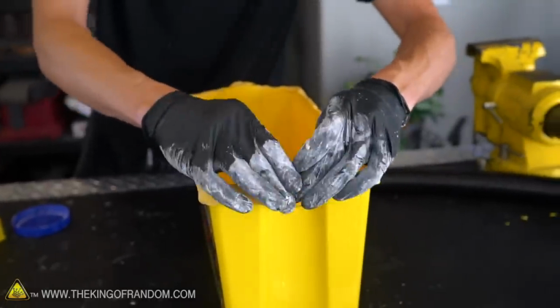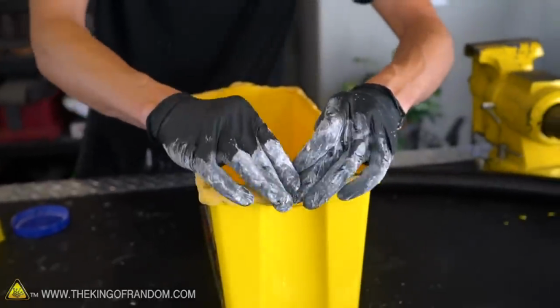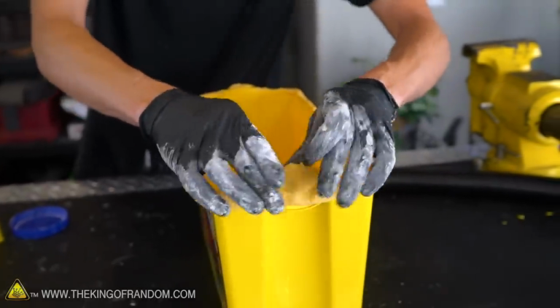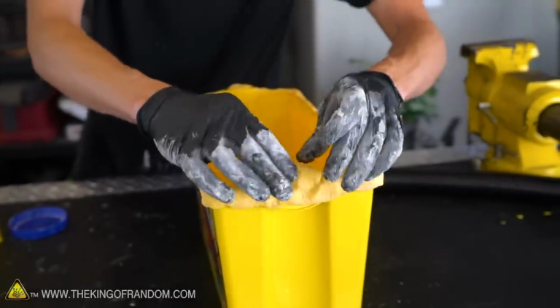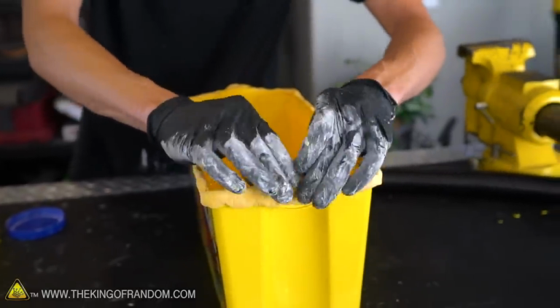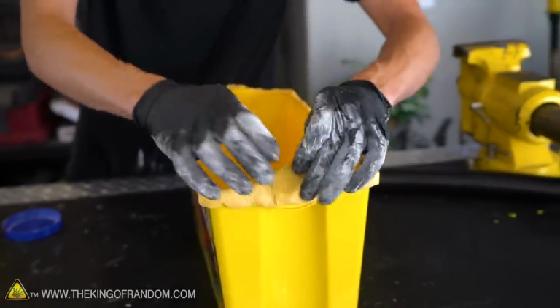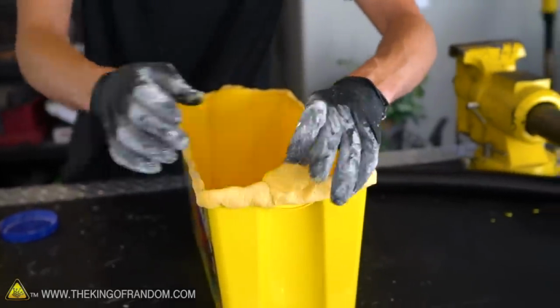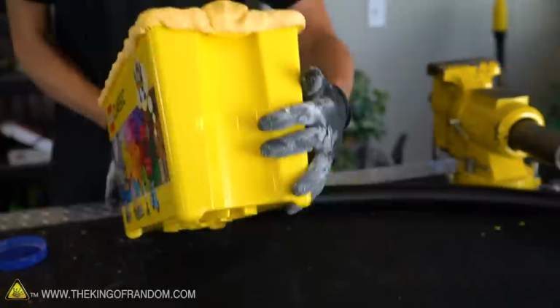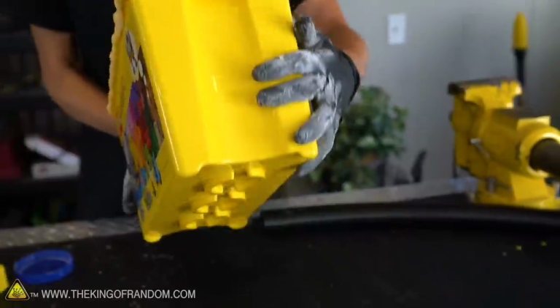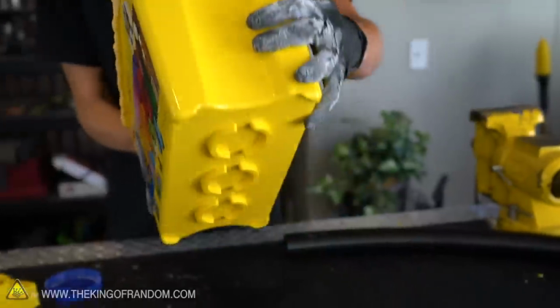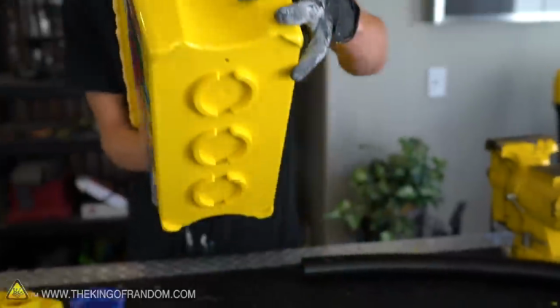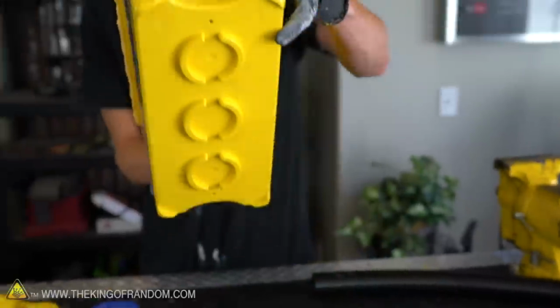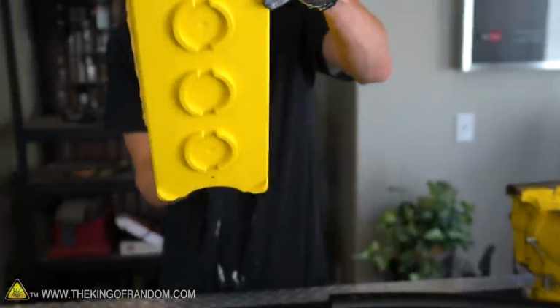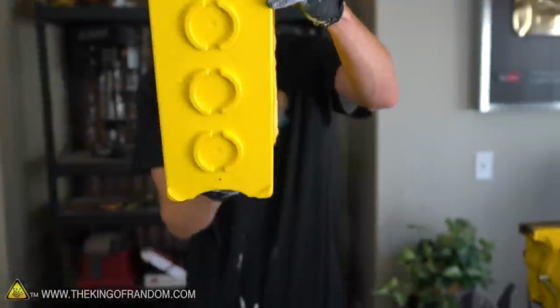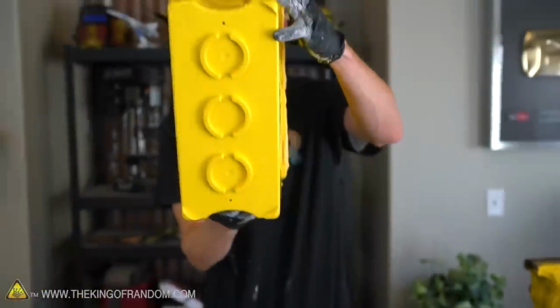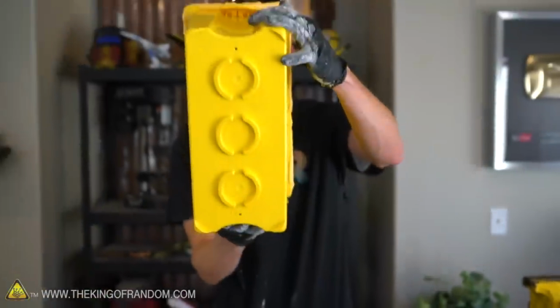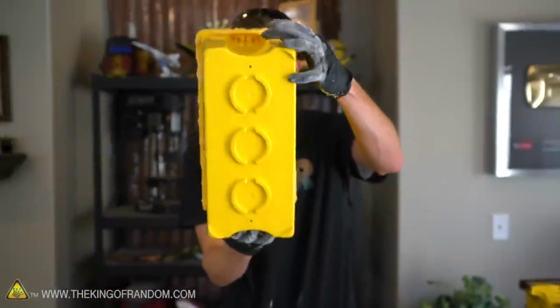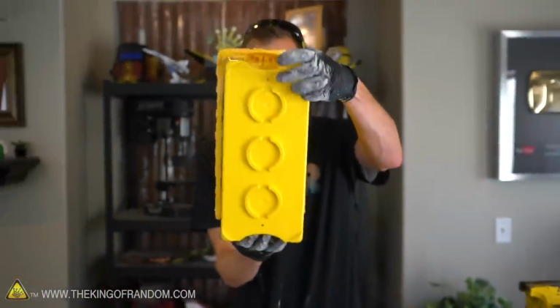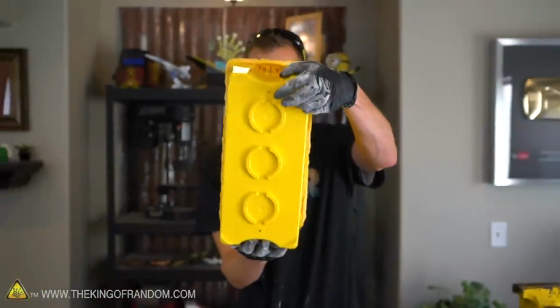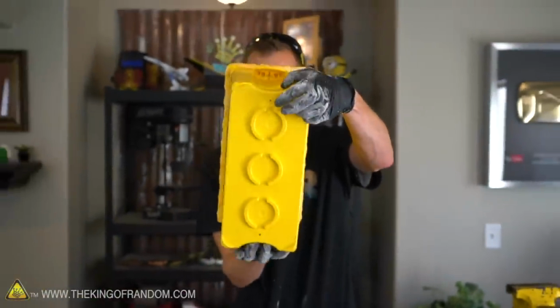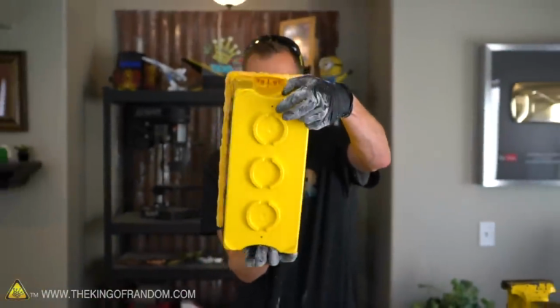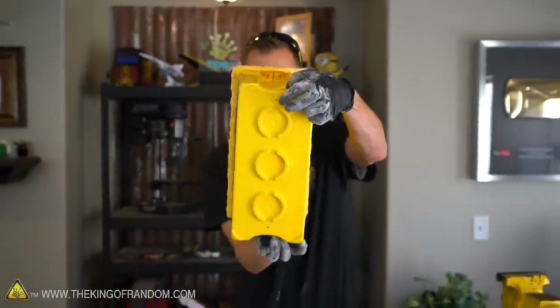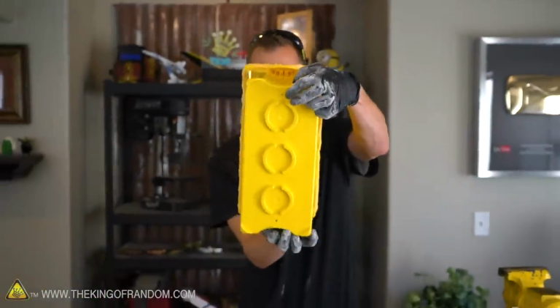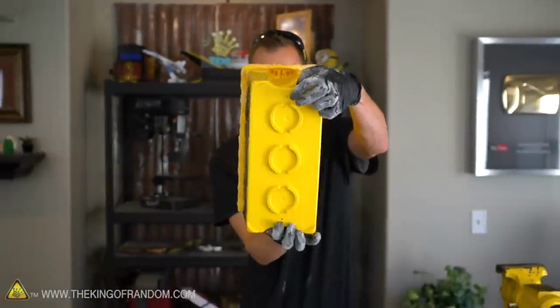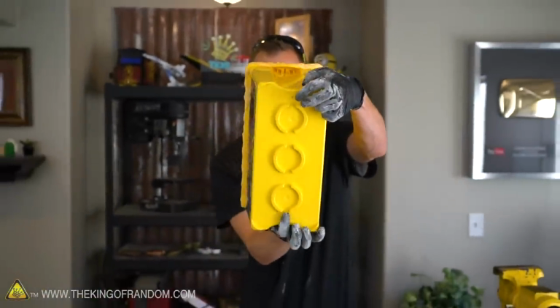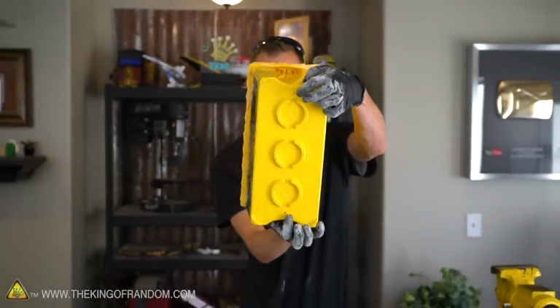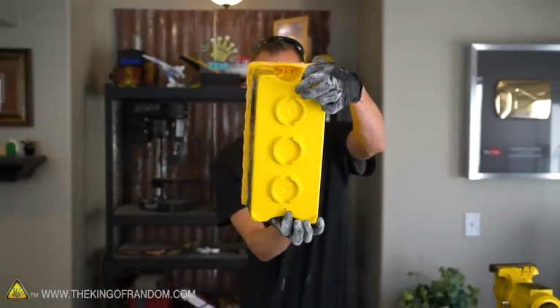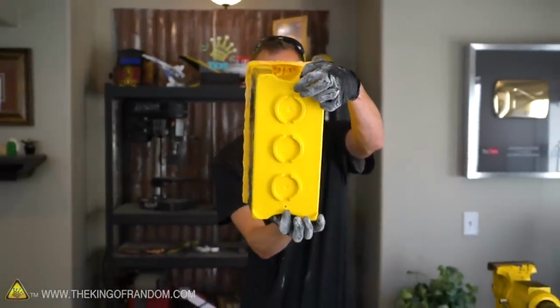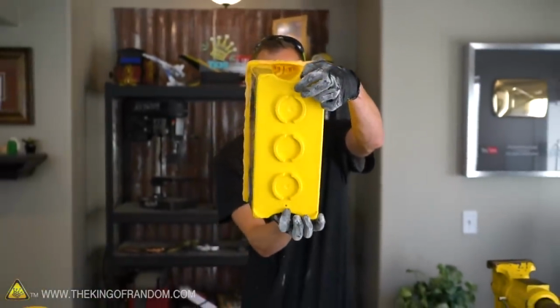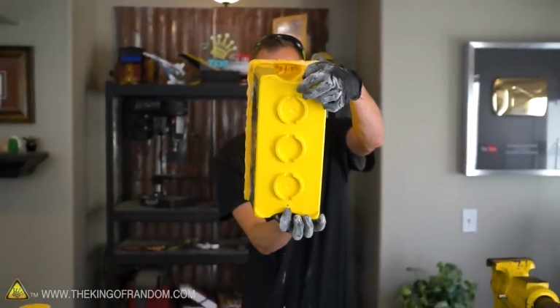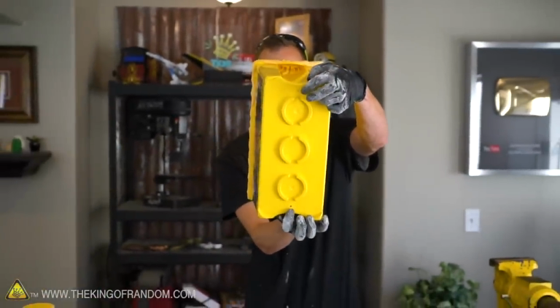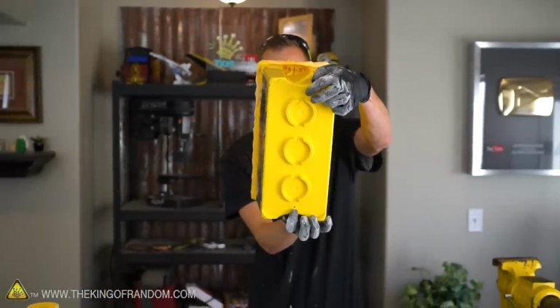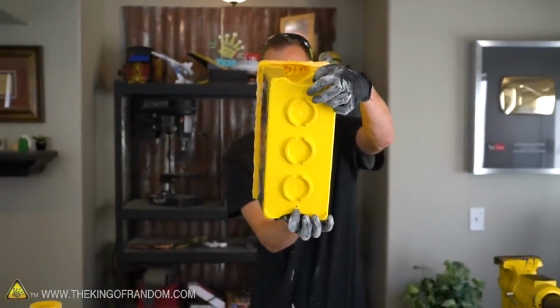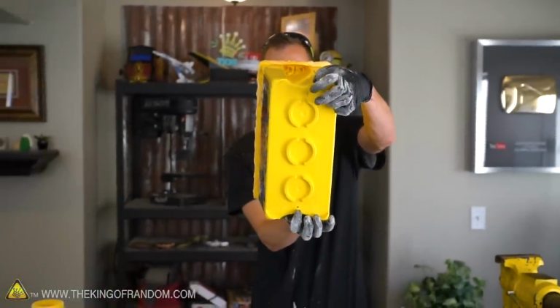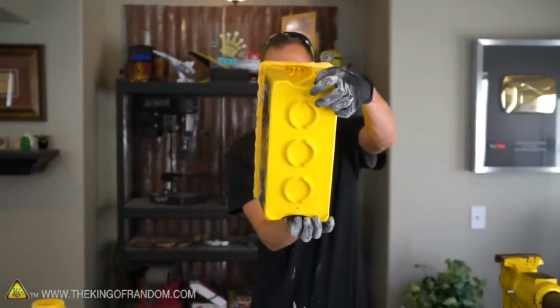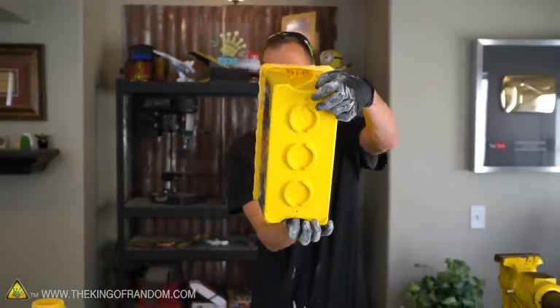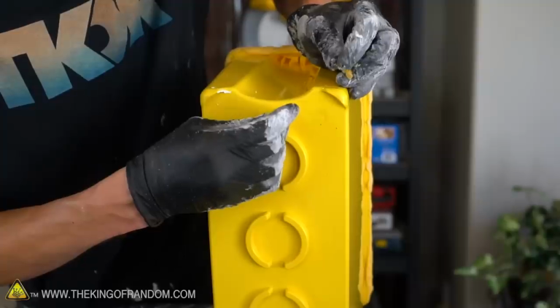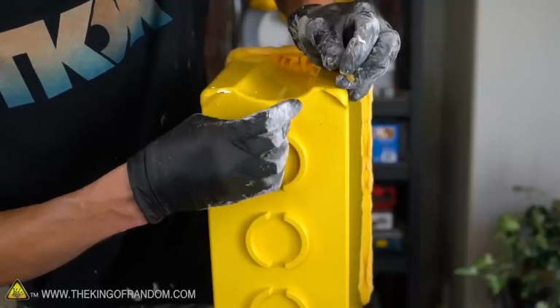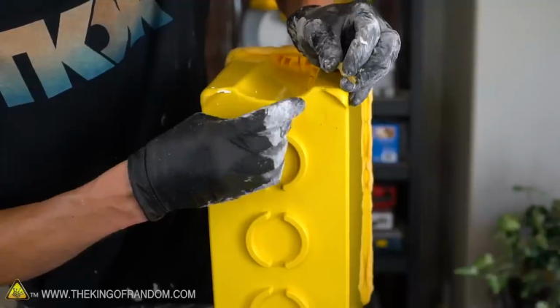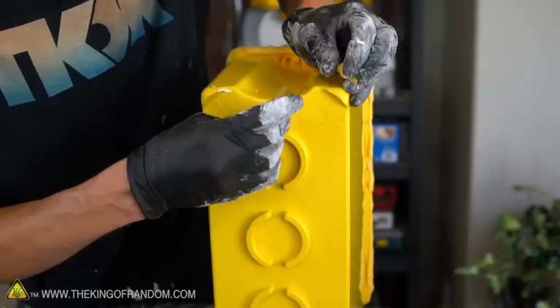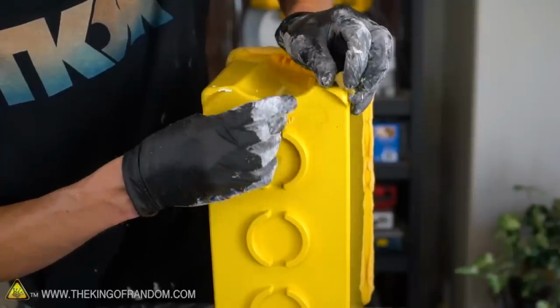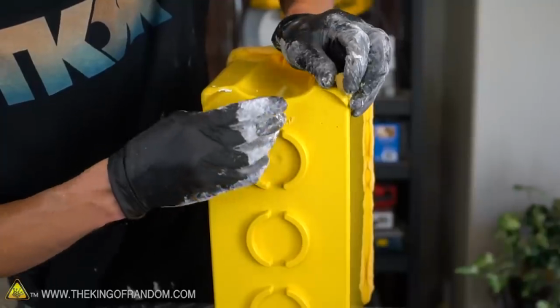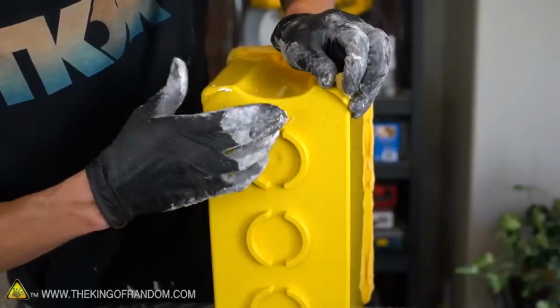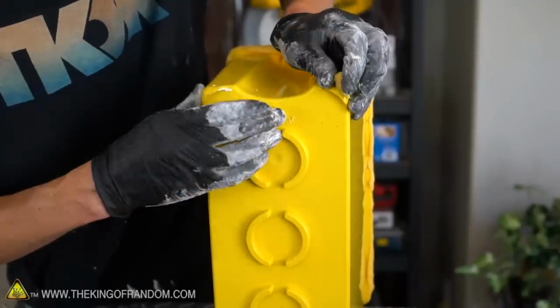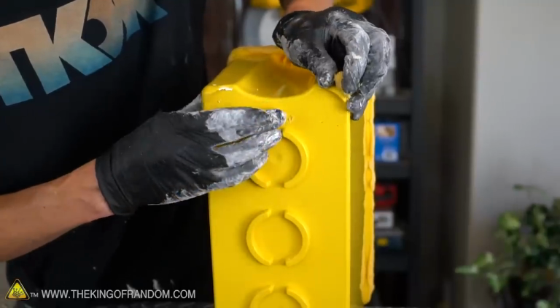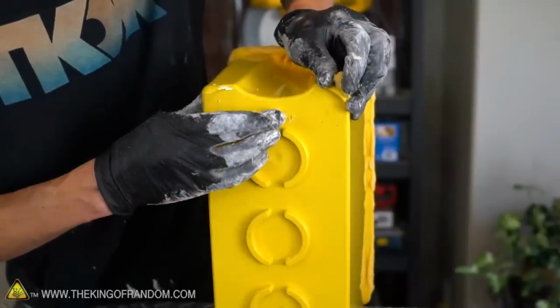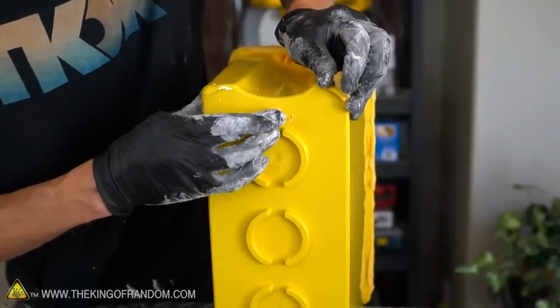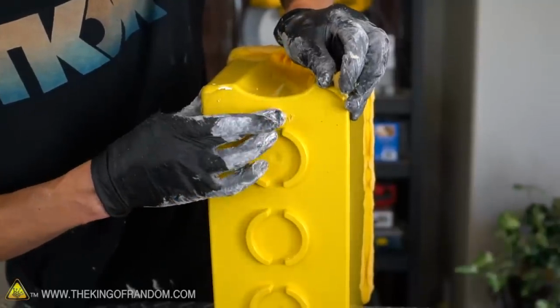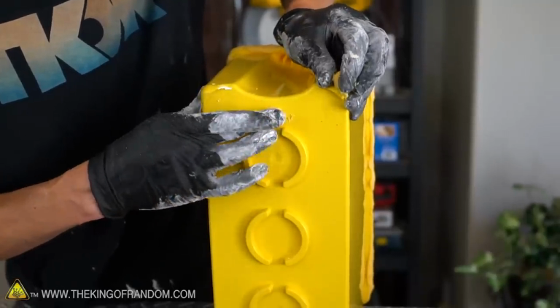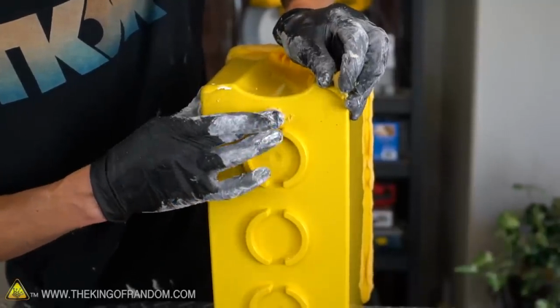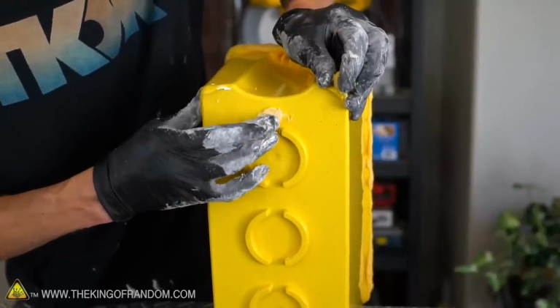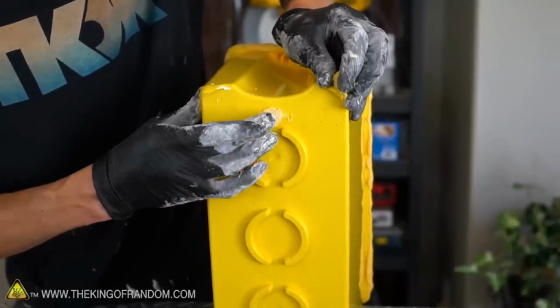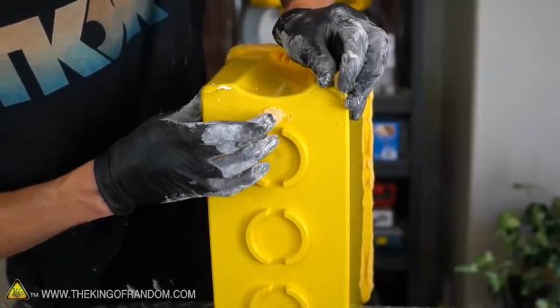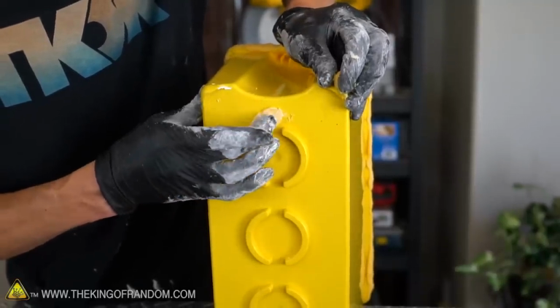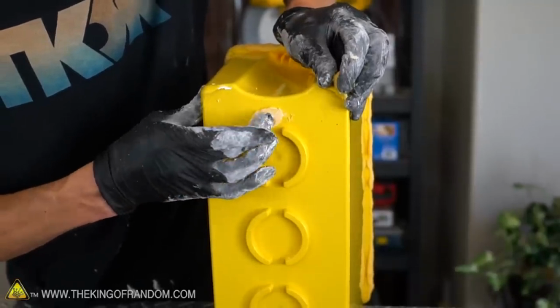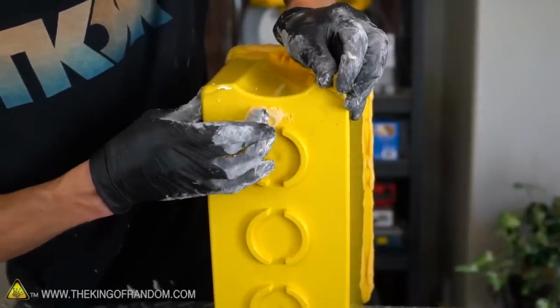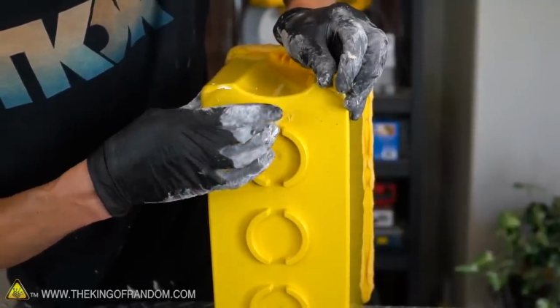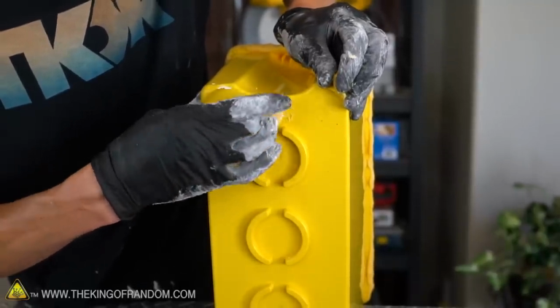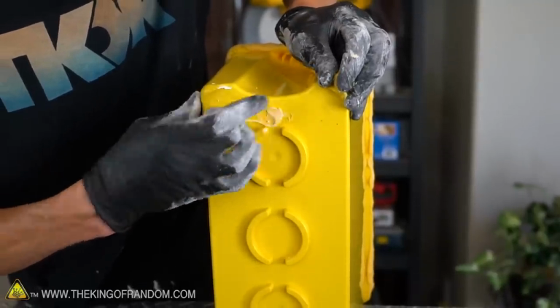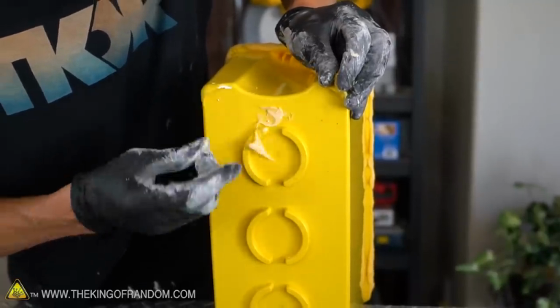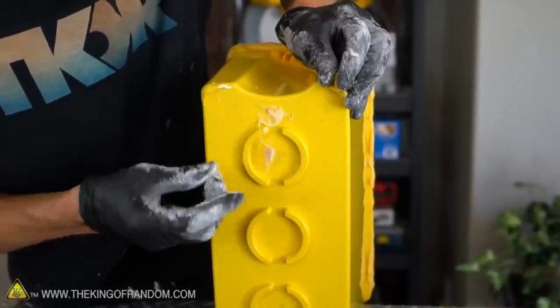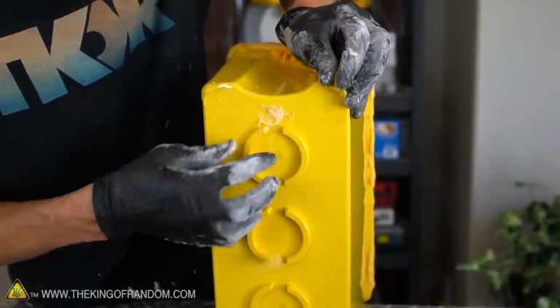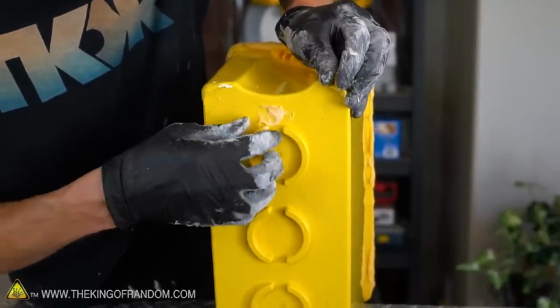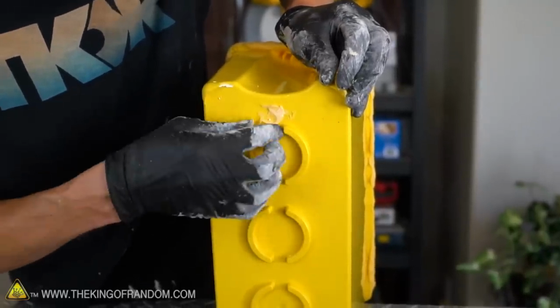Also, this particular container has two small holes at the bottom and we want to plug those up, and we'll just use a little bit of our protoputty for that as well.